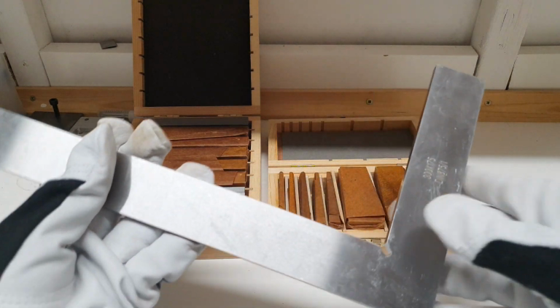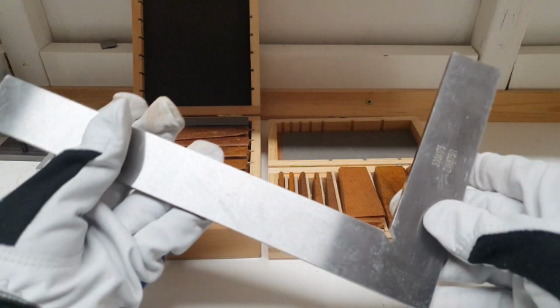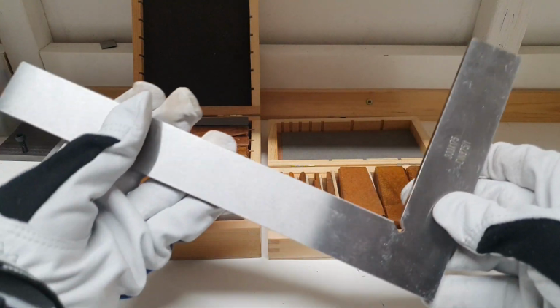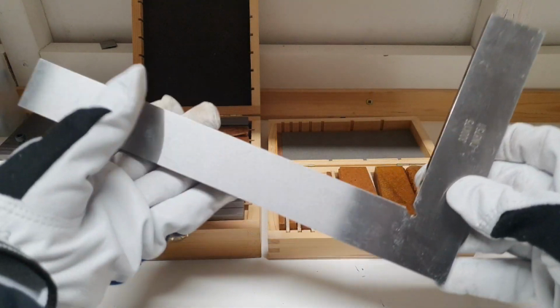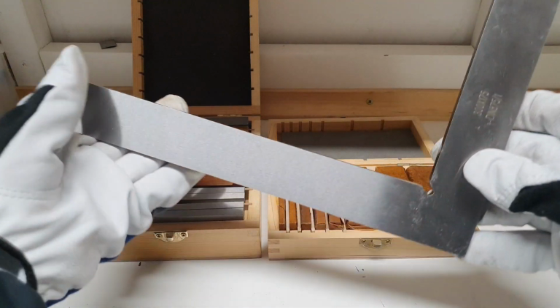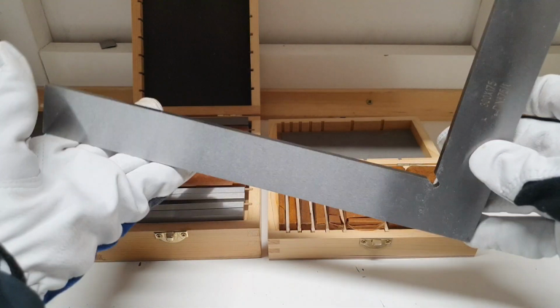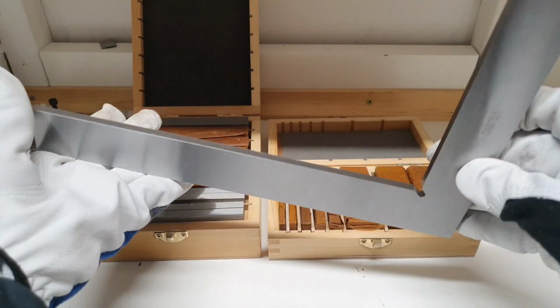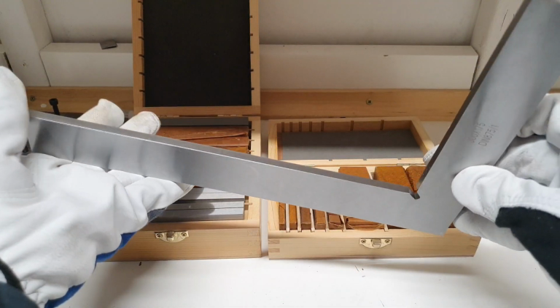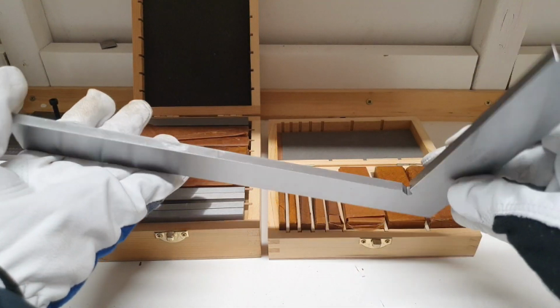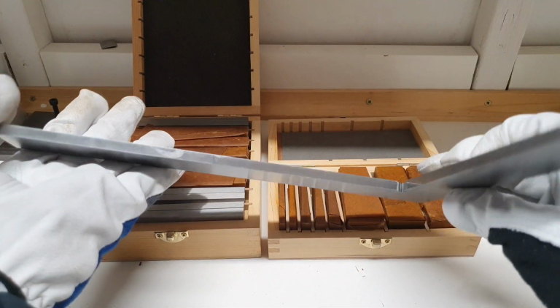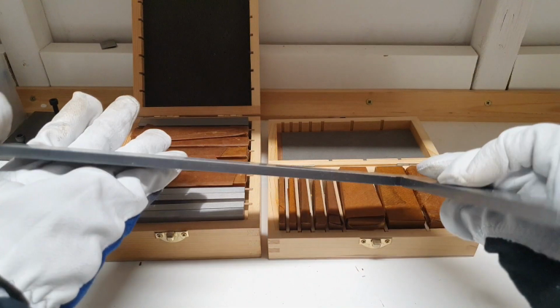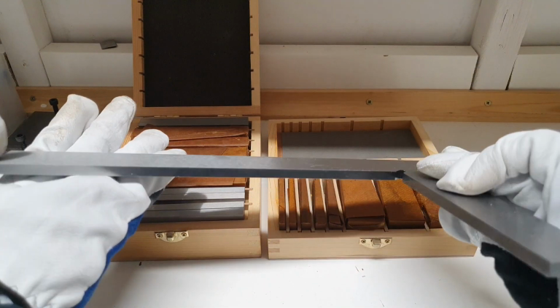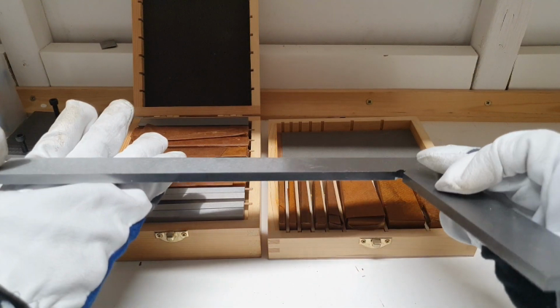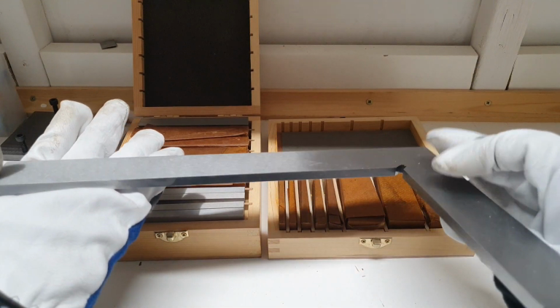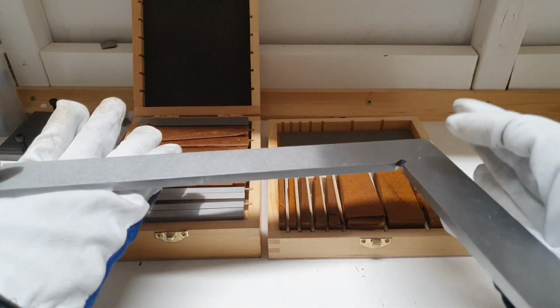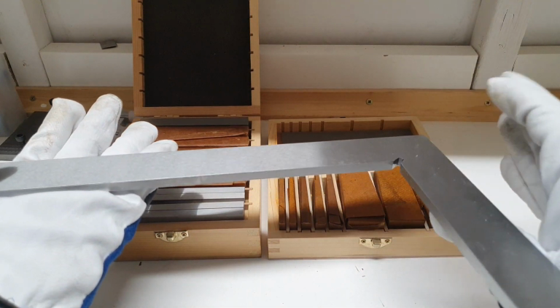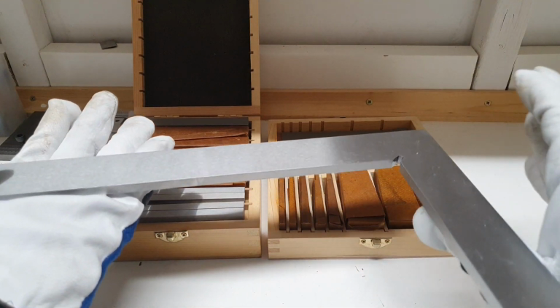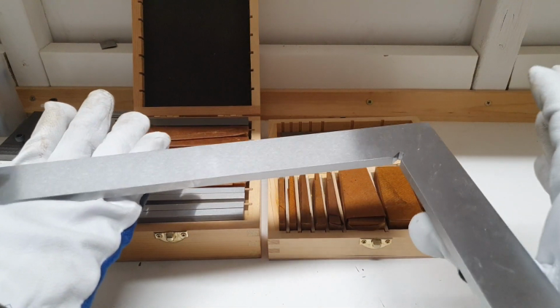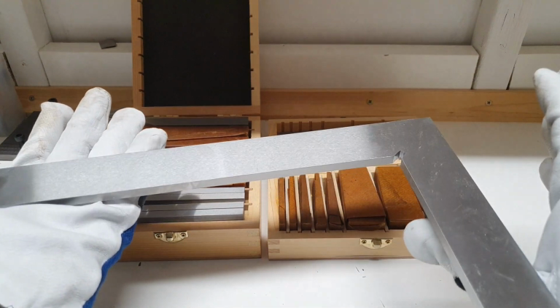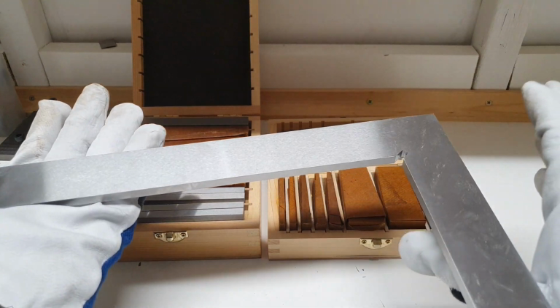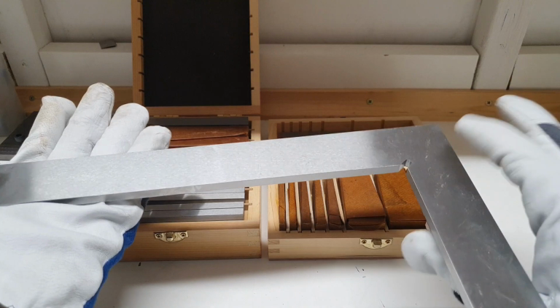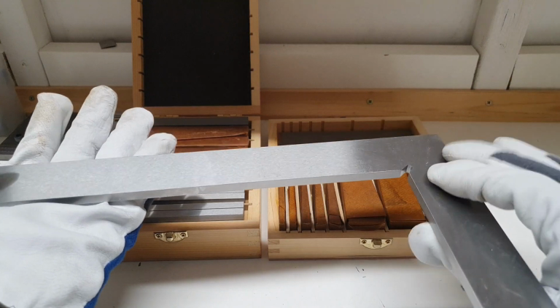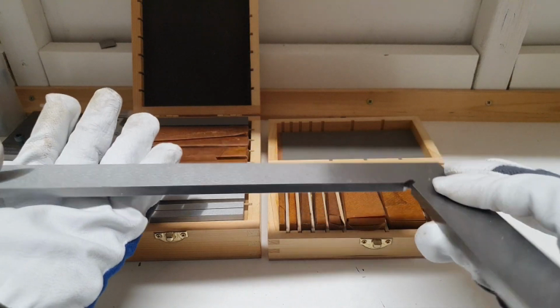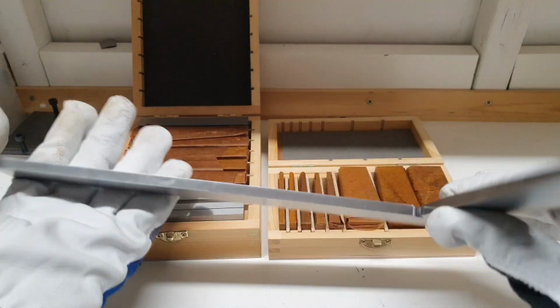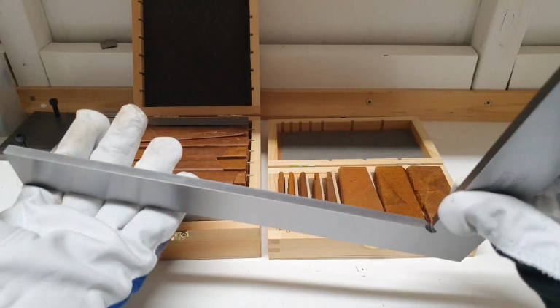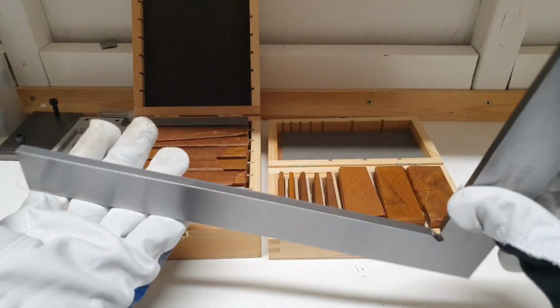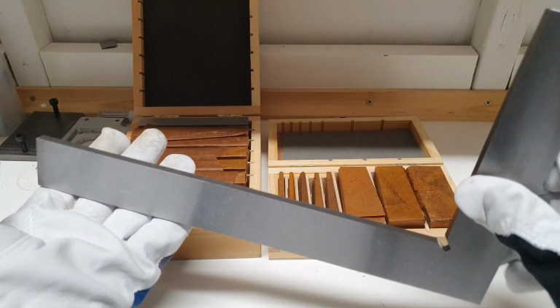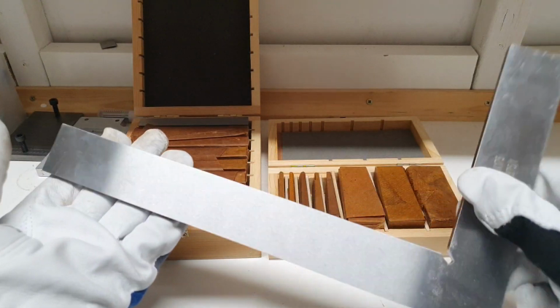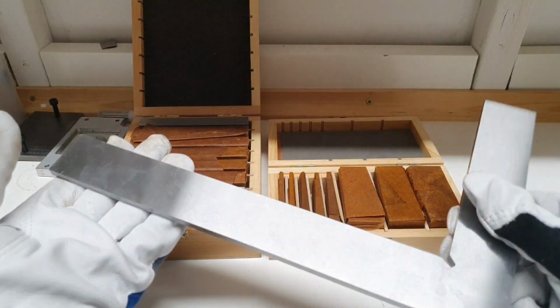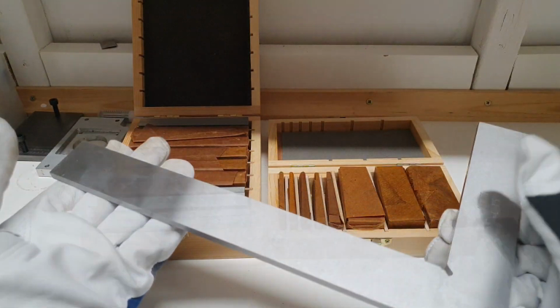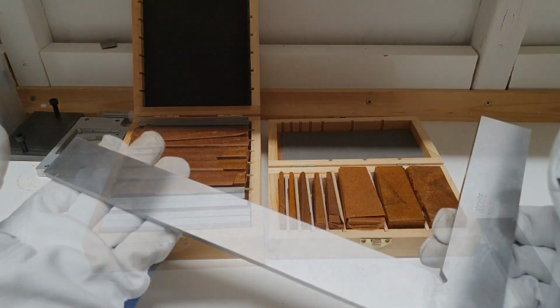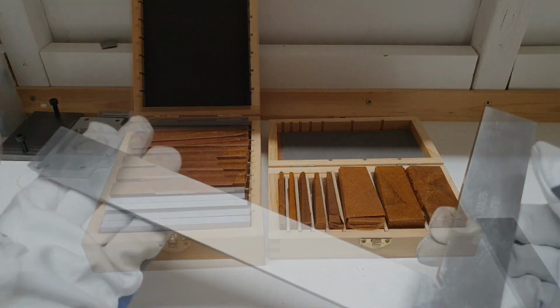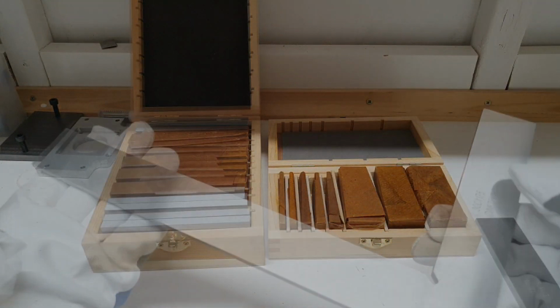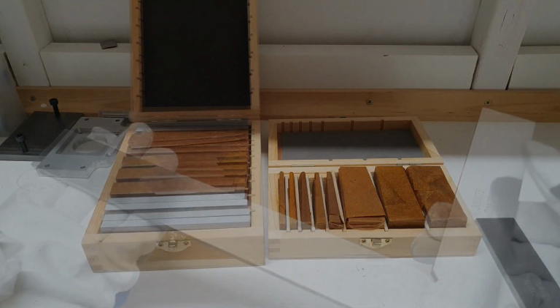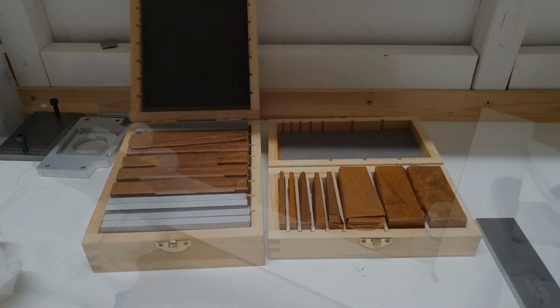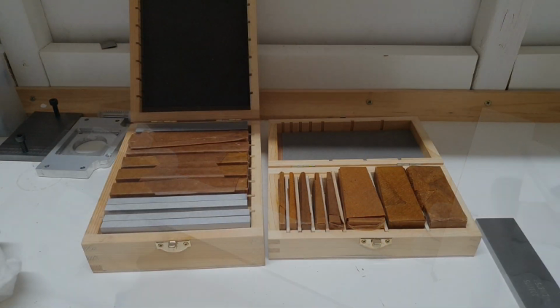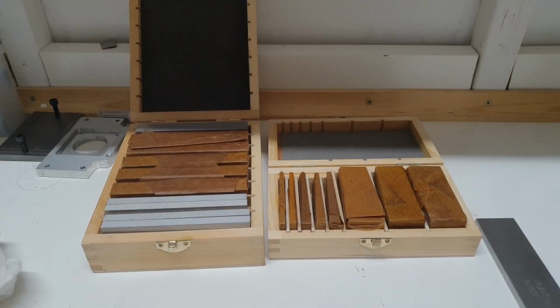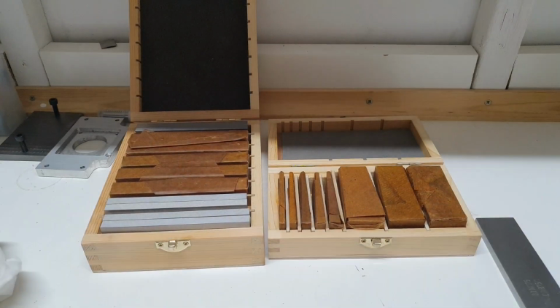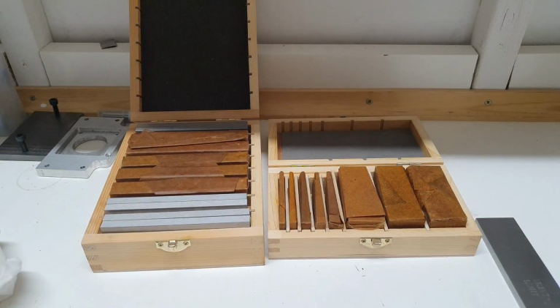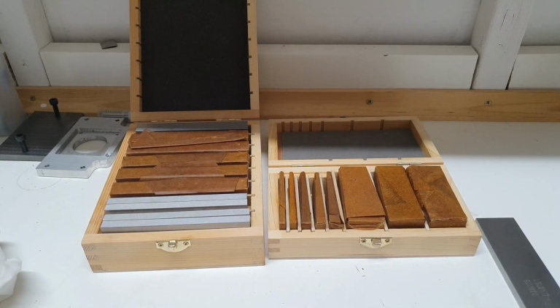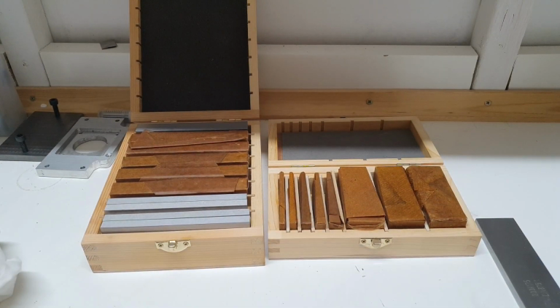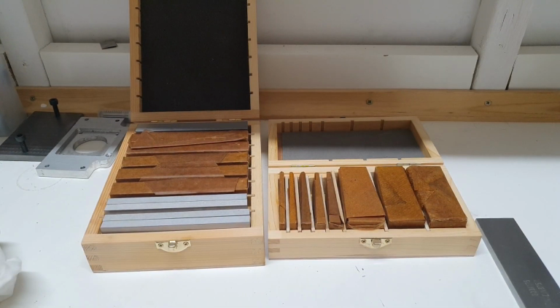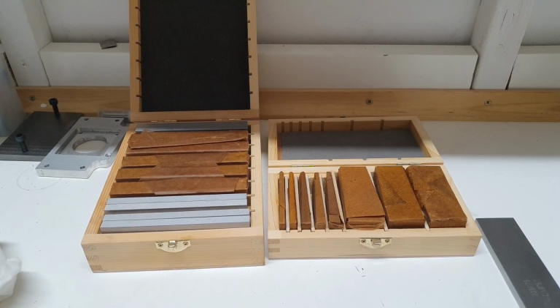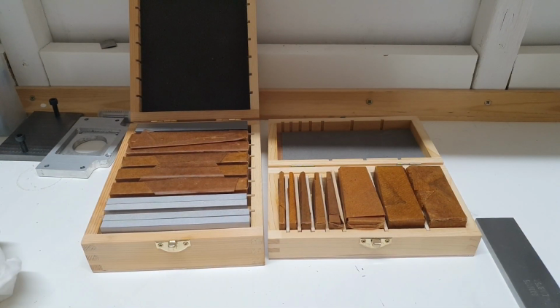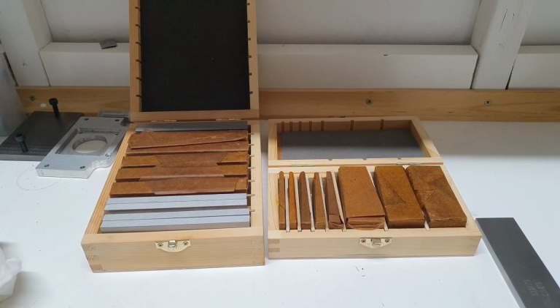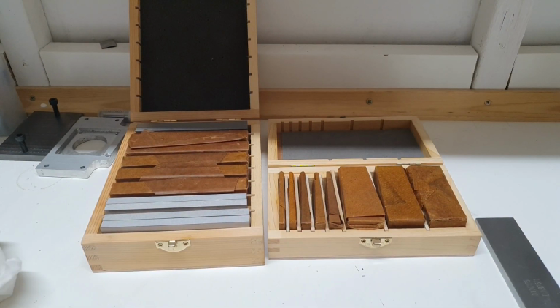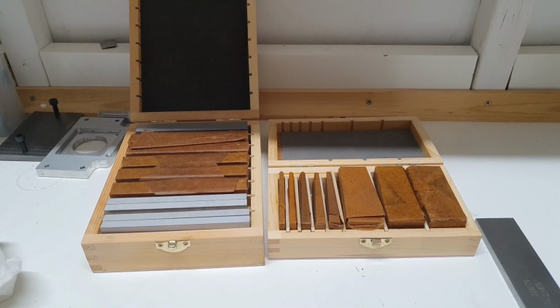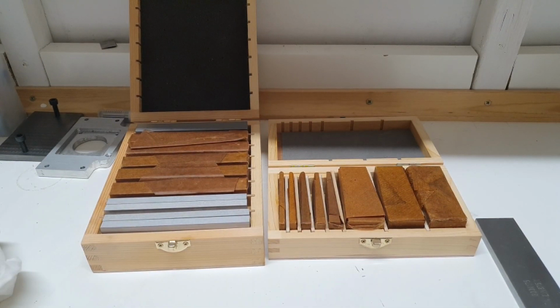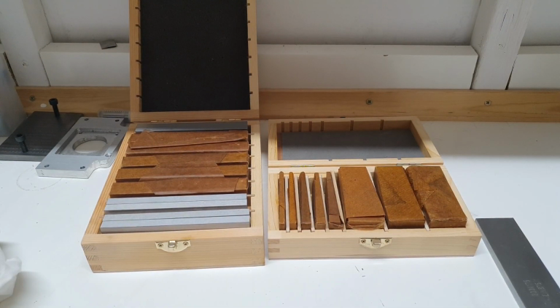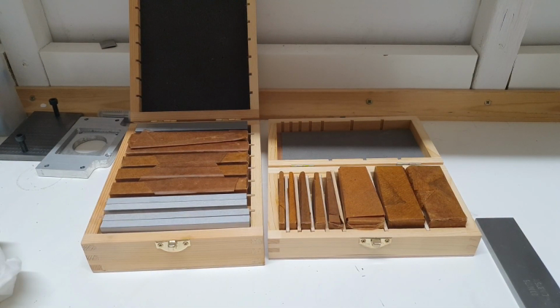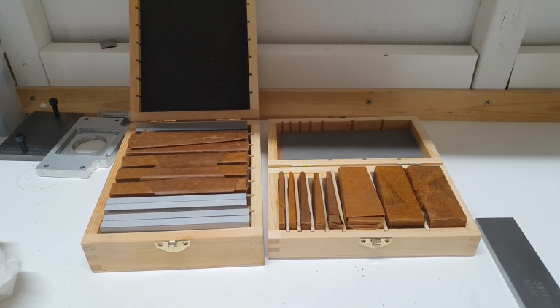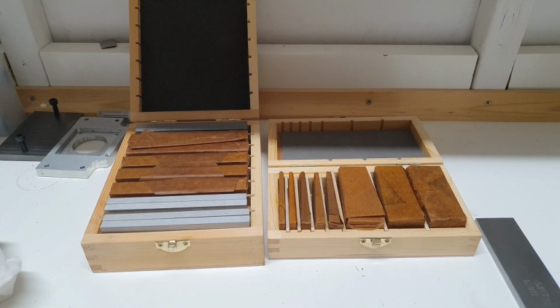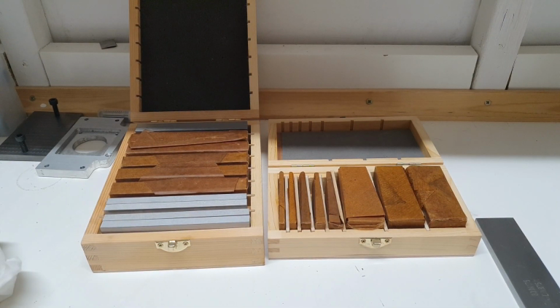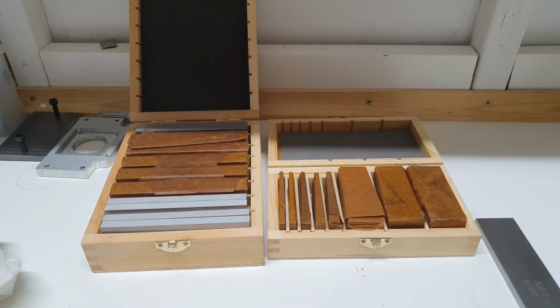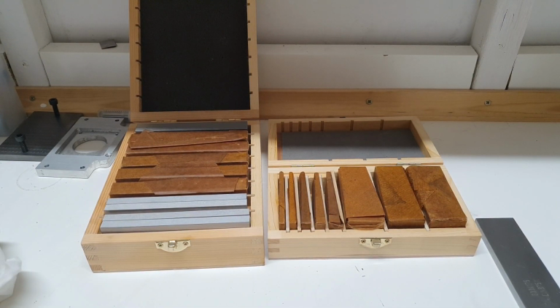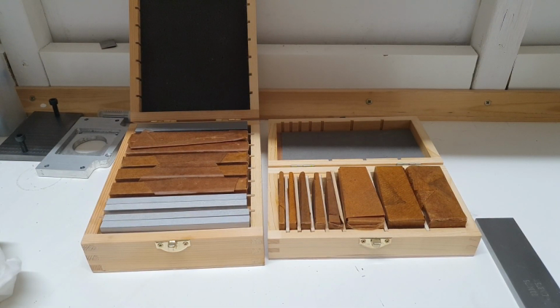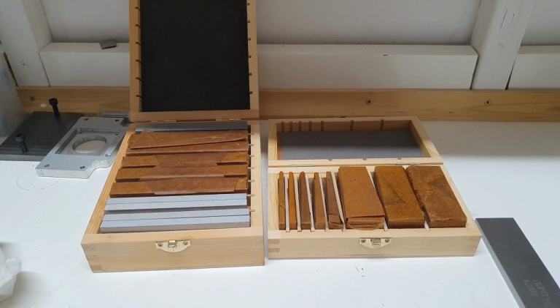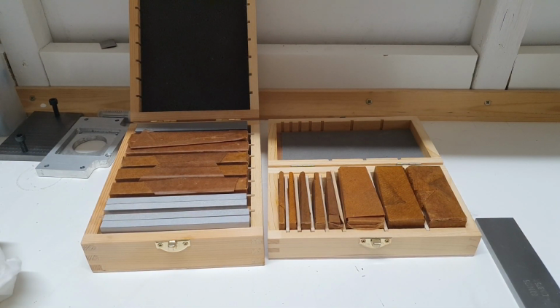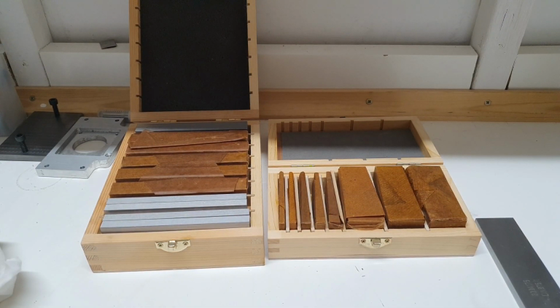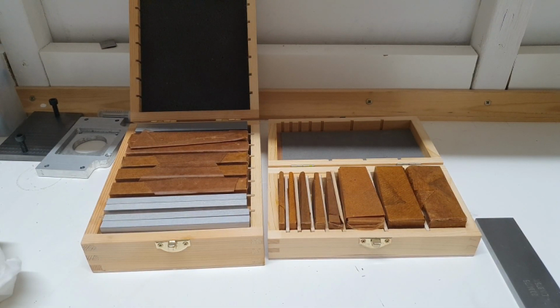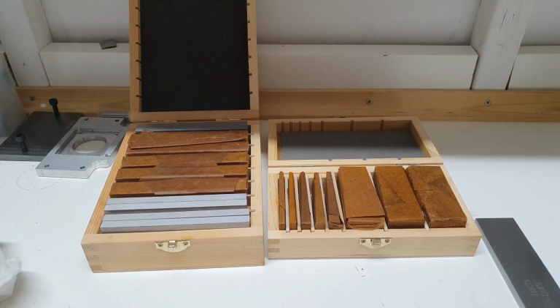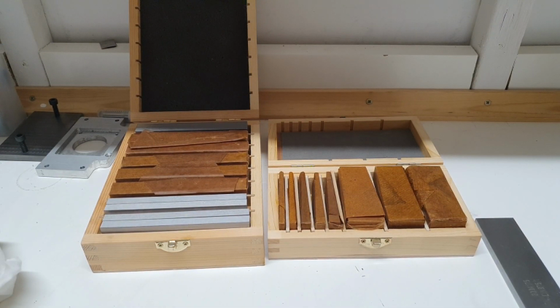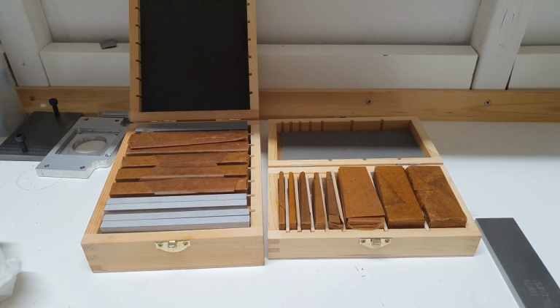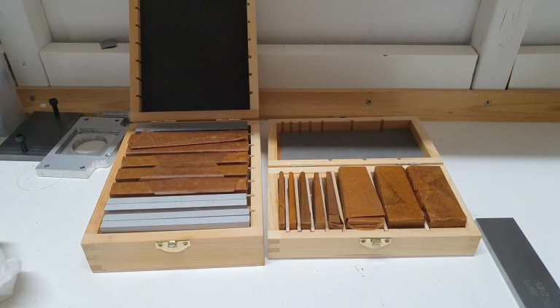The square is 12 inches long and almost 7 inches wide. Hopefully I'll have a lot of use for this one. Now let's take a look at the parallels.